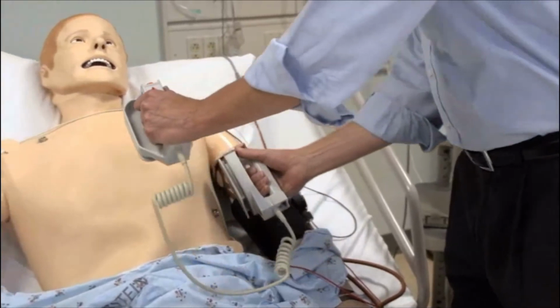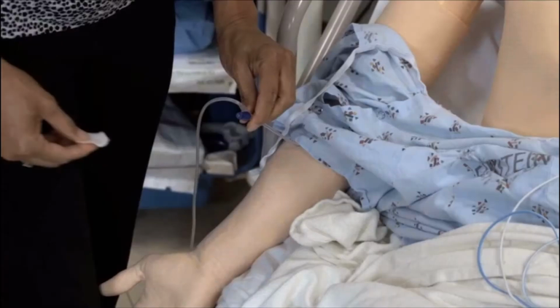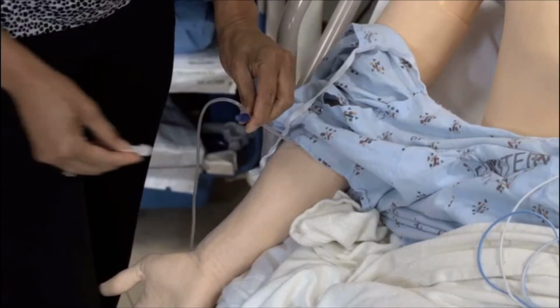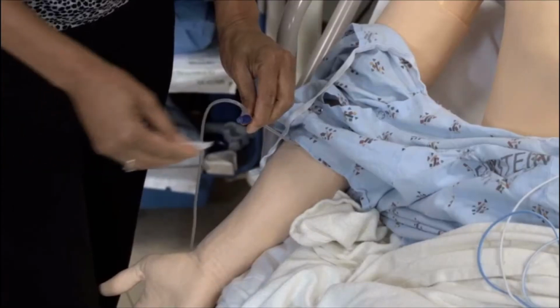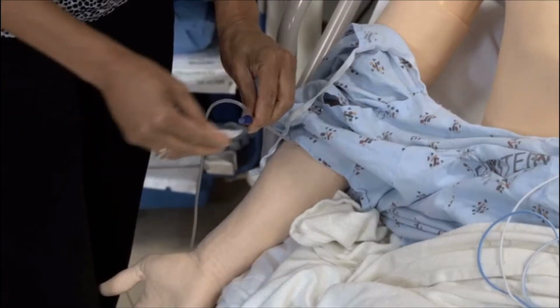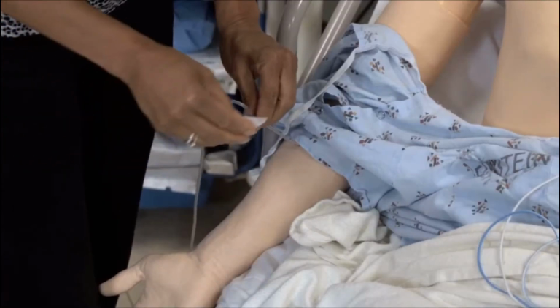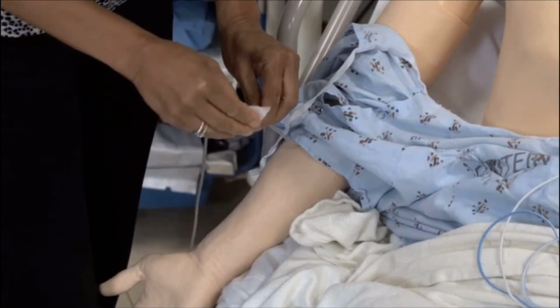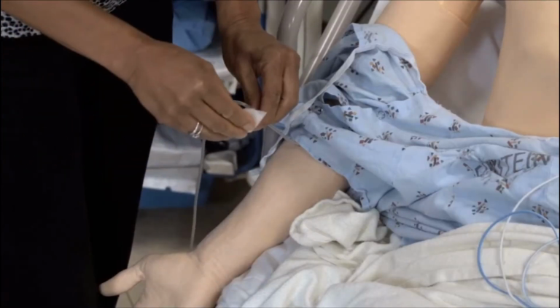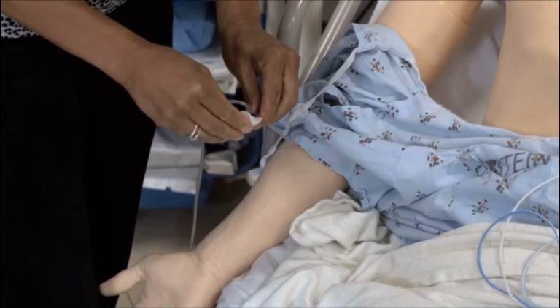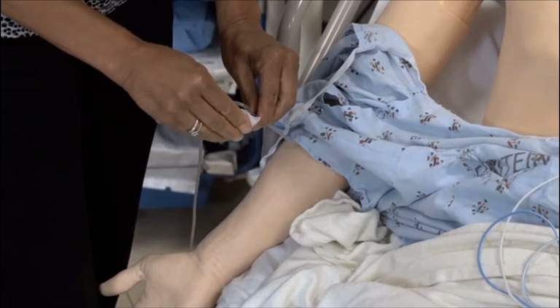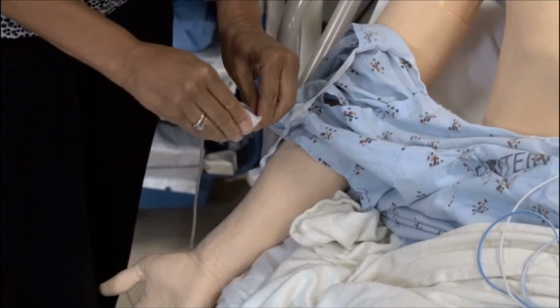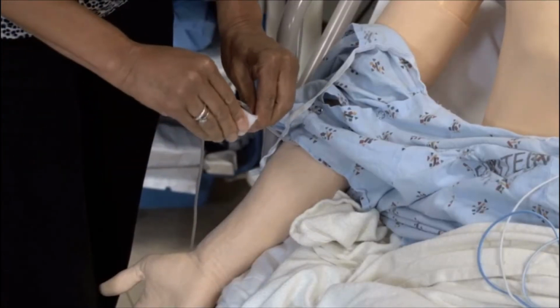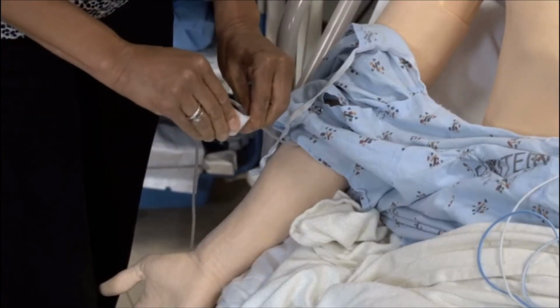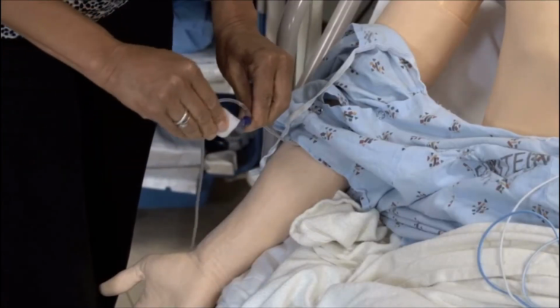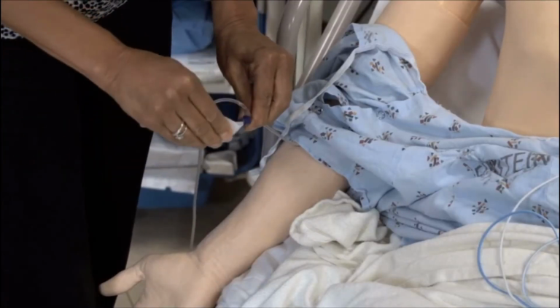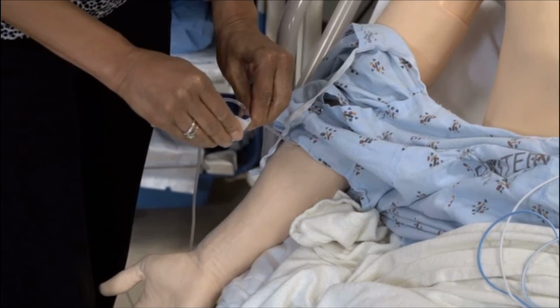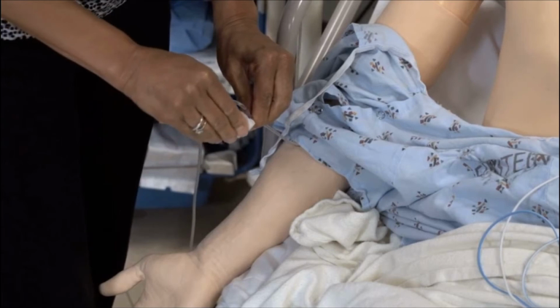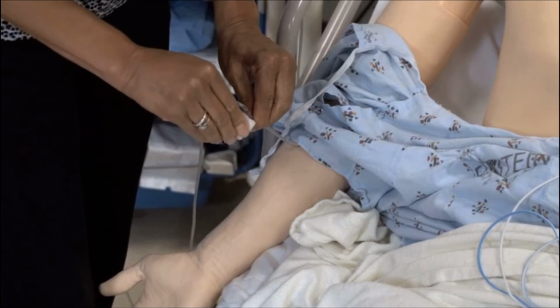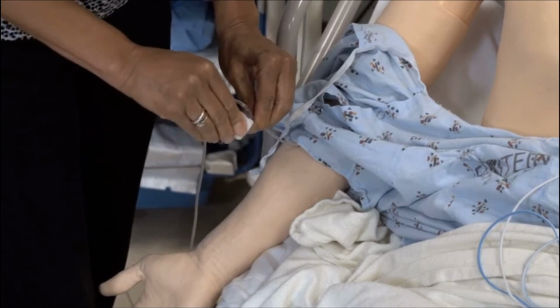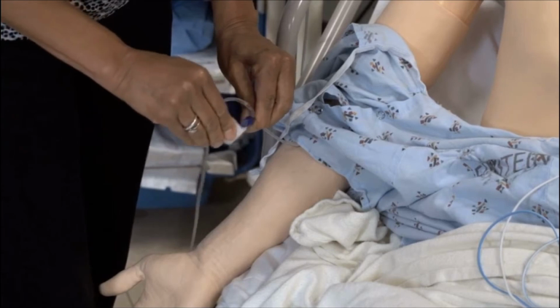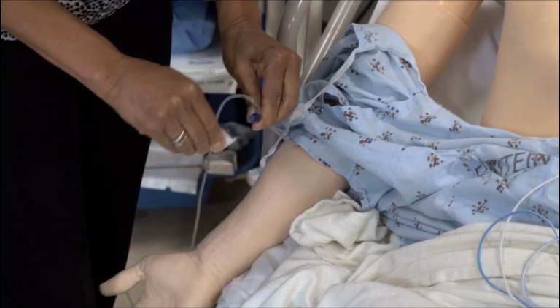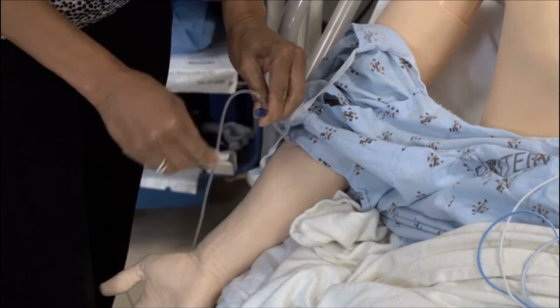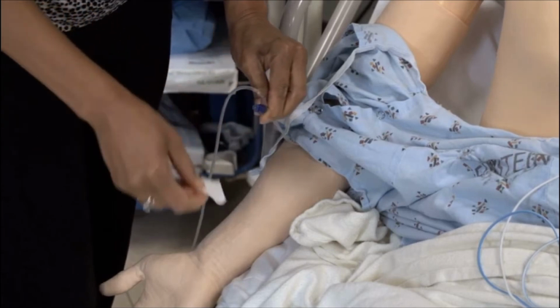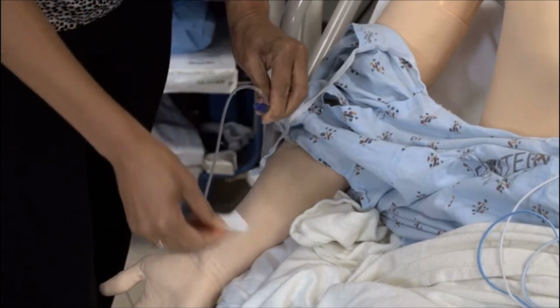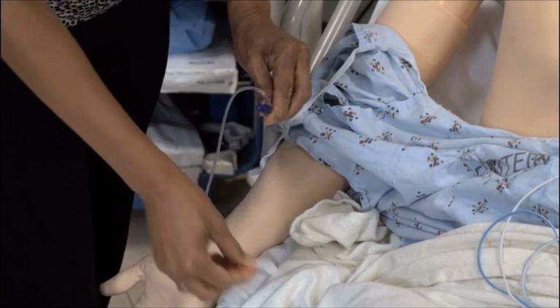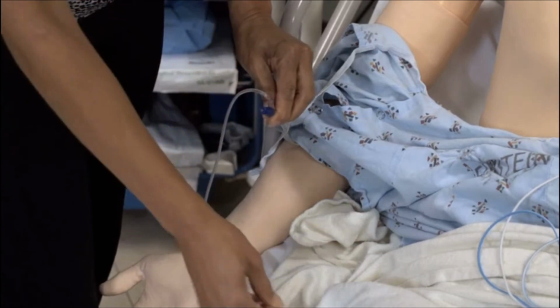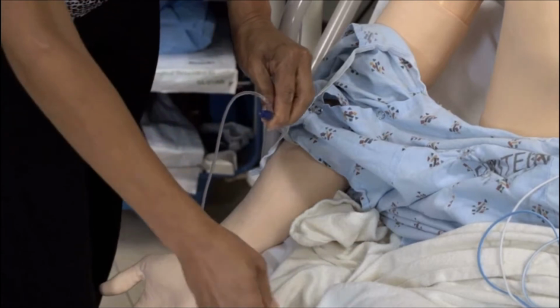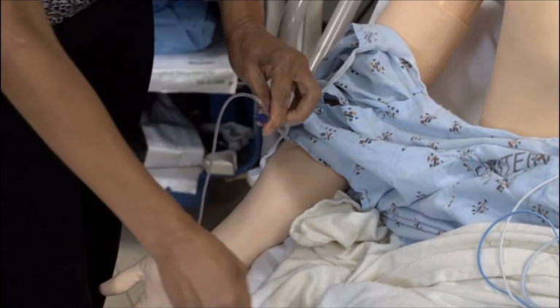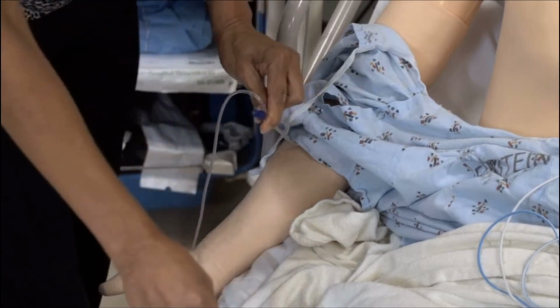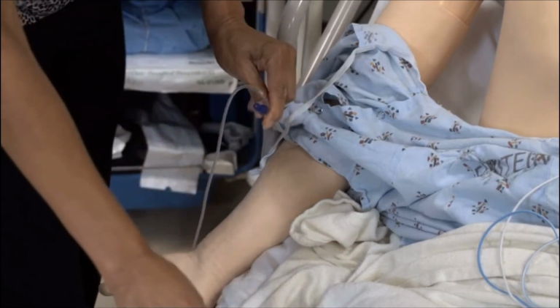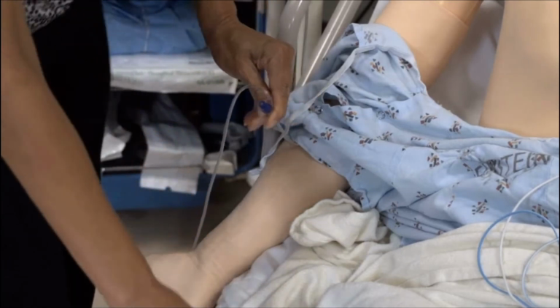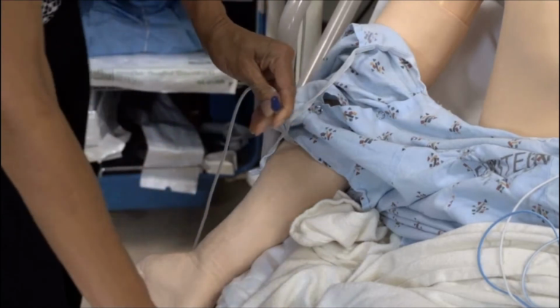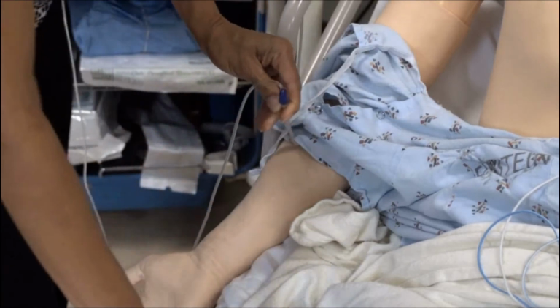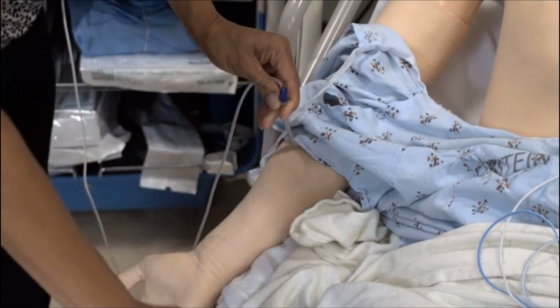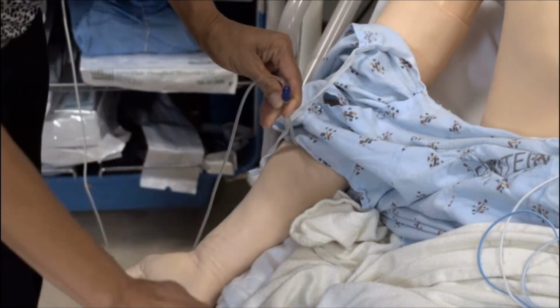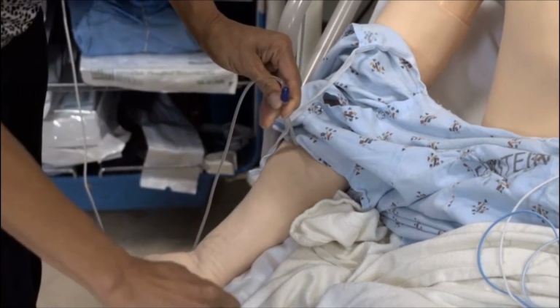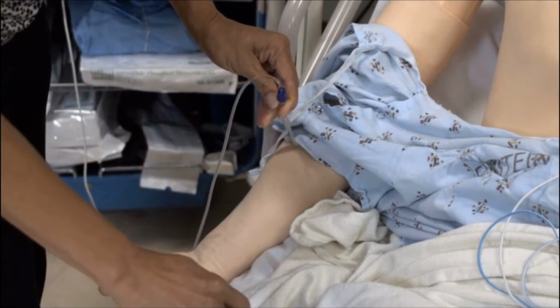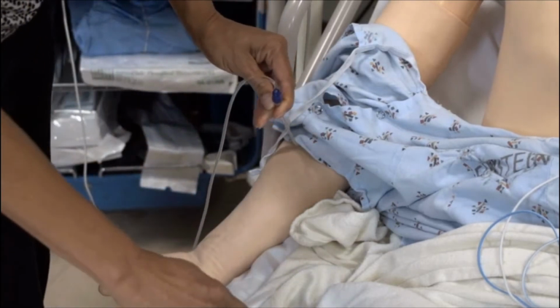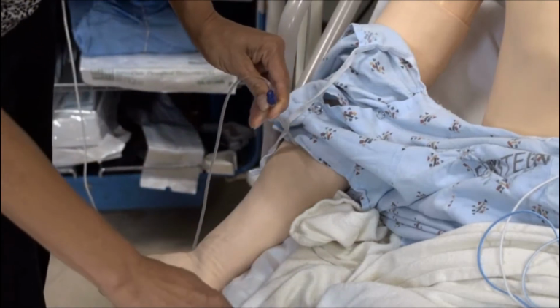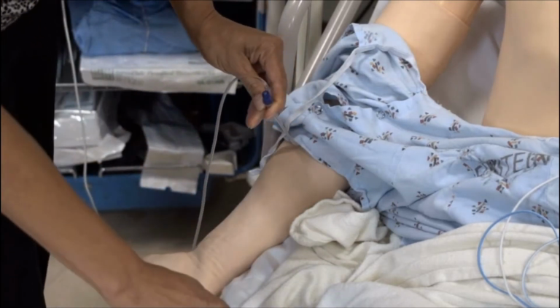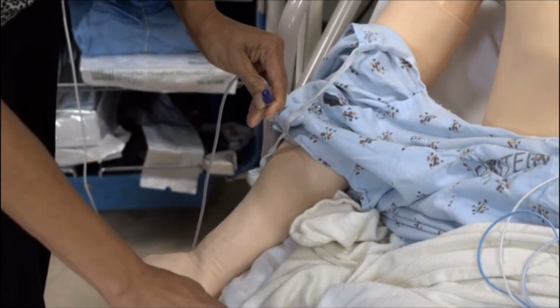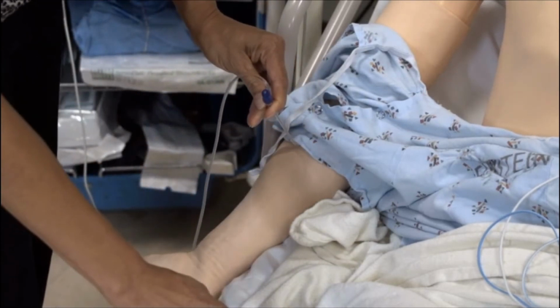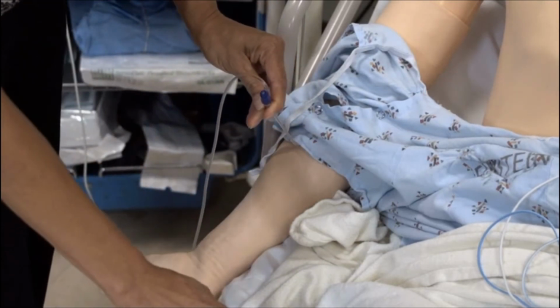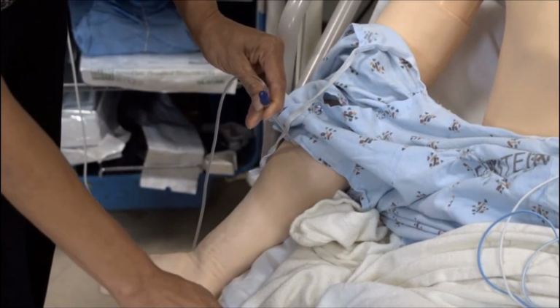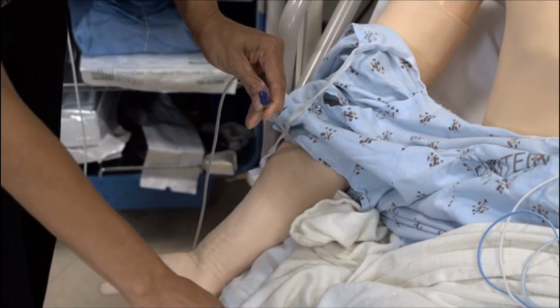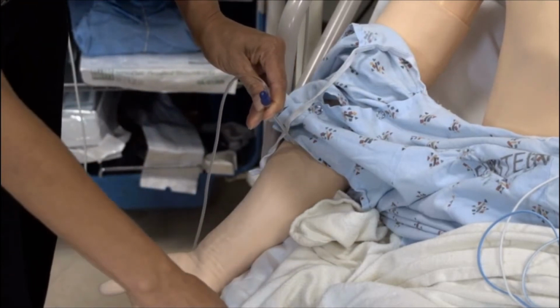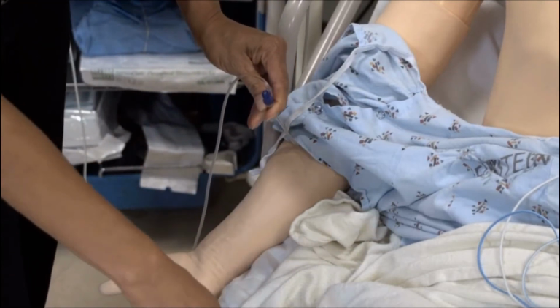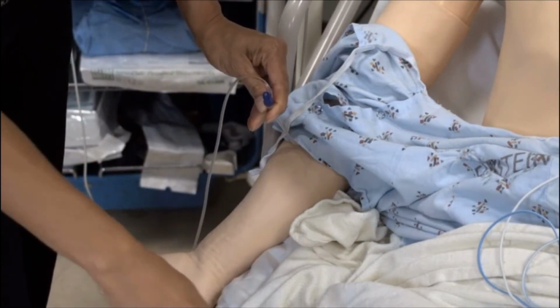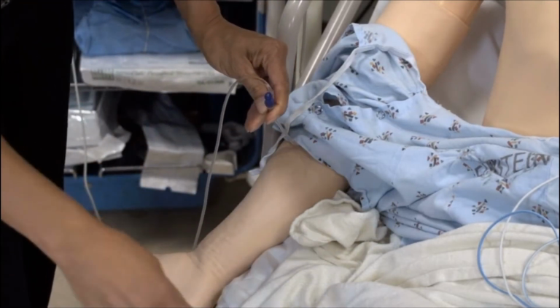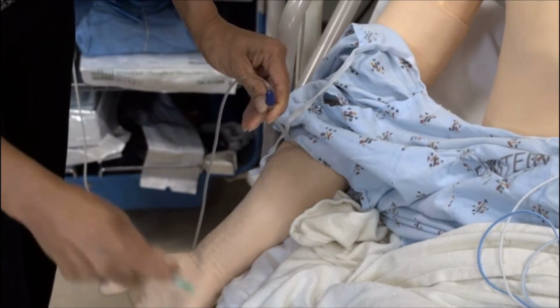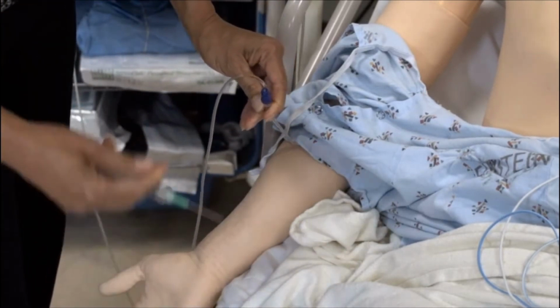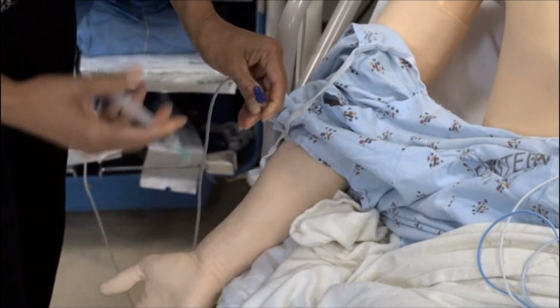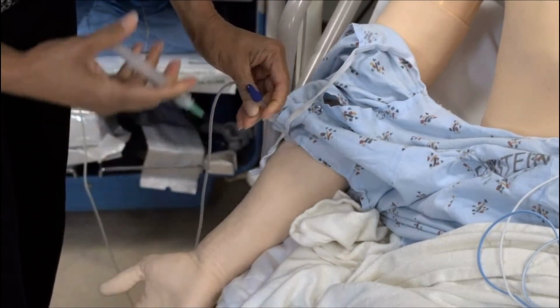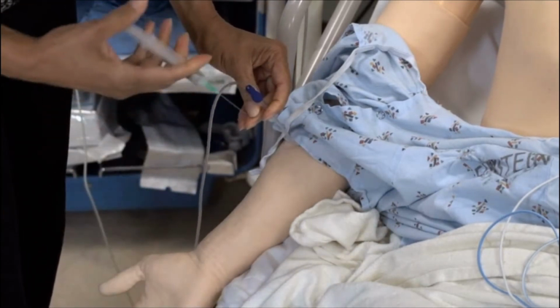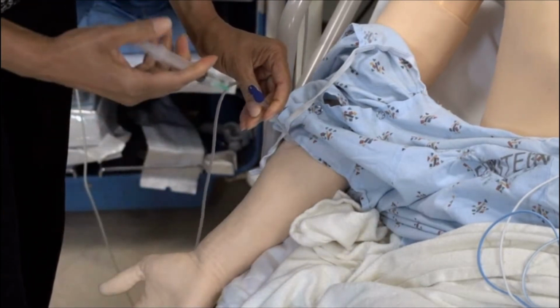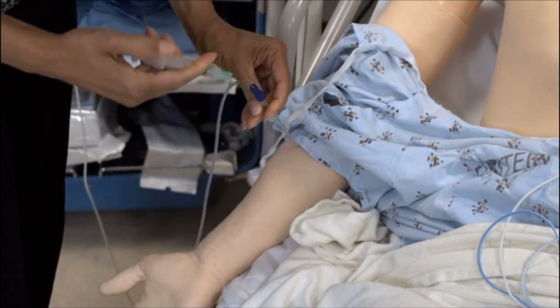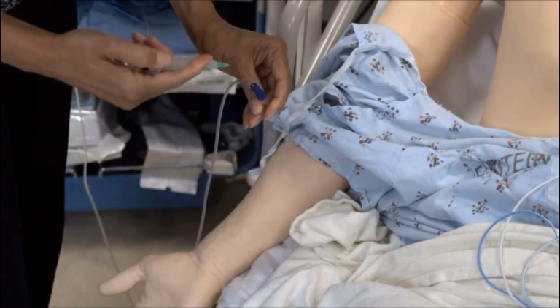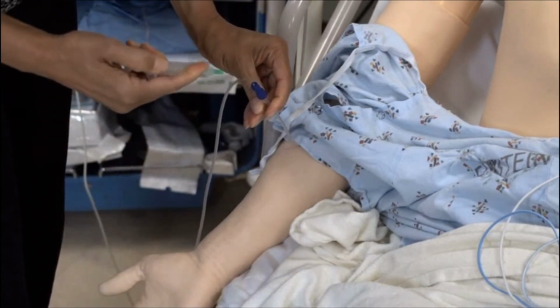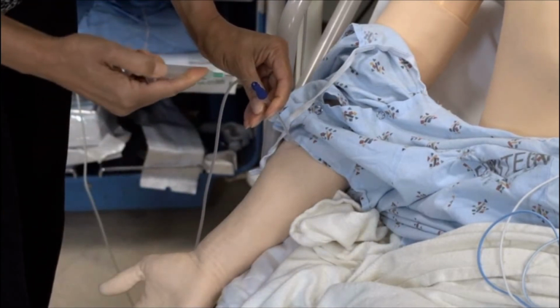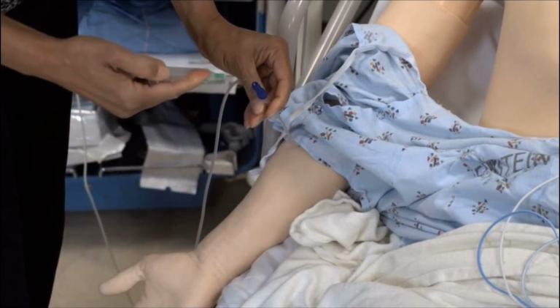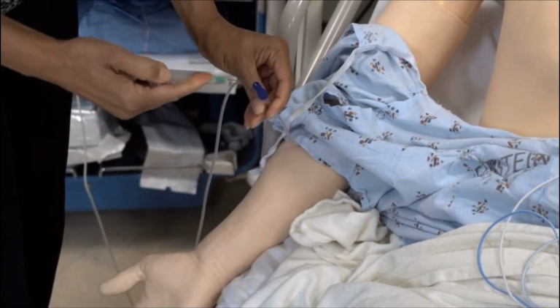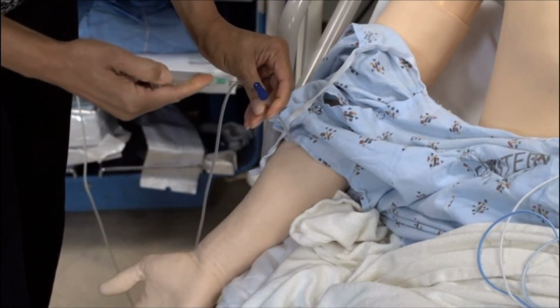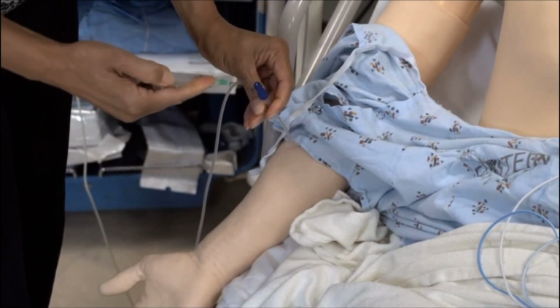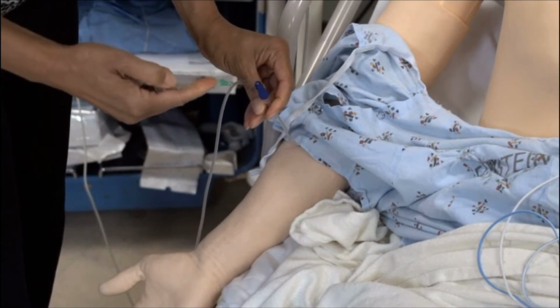Because the procedure is frightening and painful, give IV analgesia and sedation if time and patient condition permit.